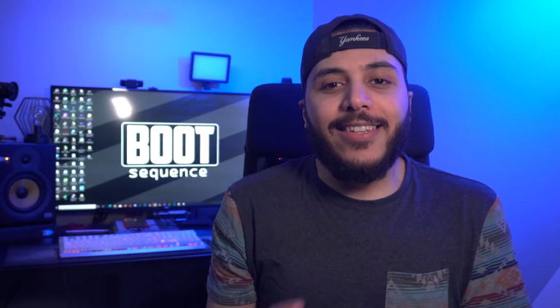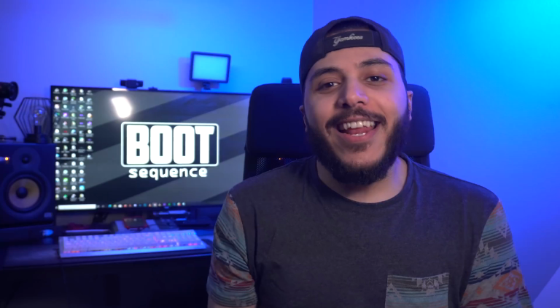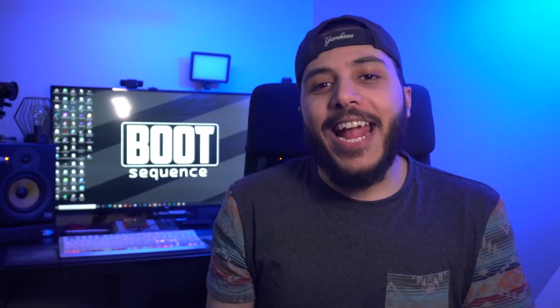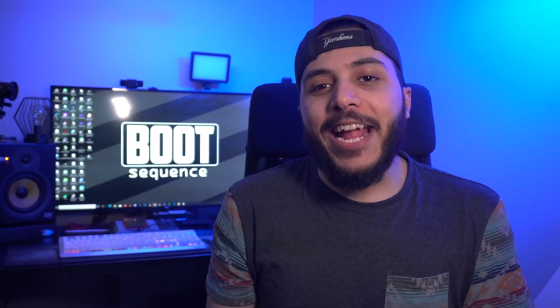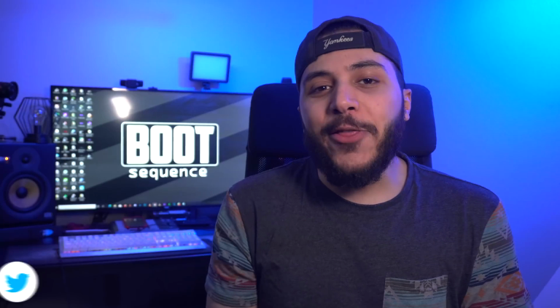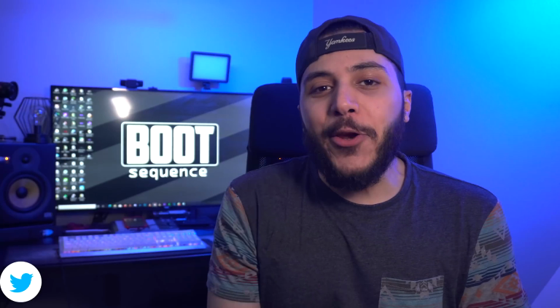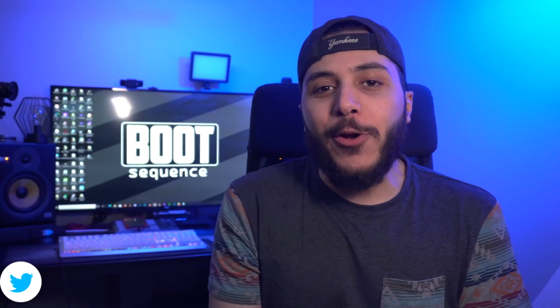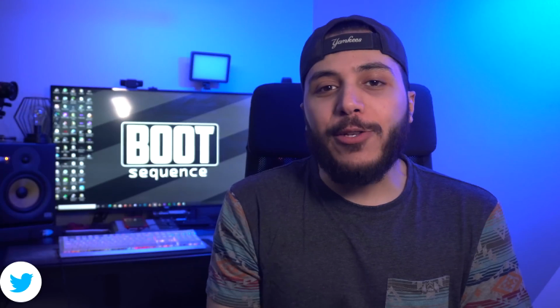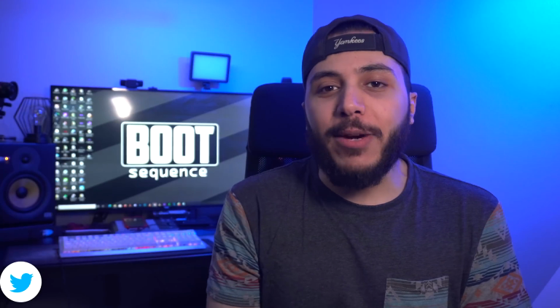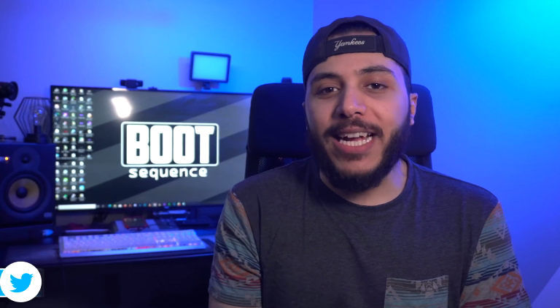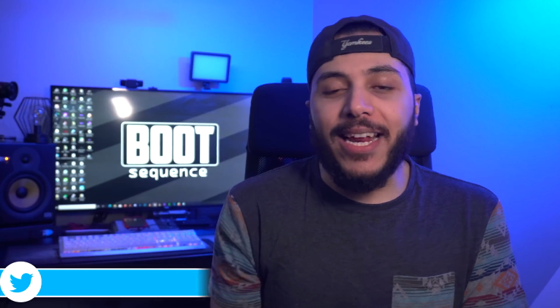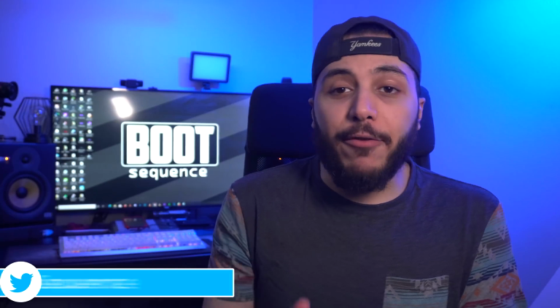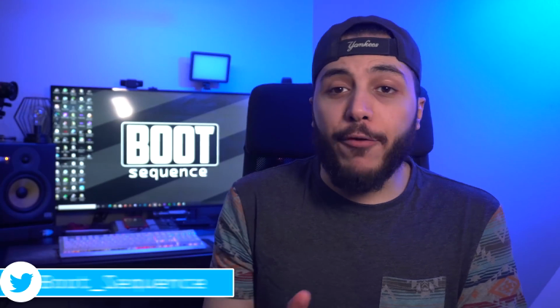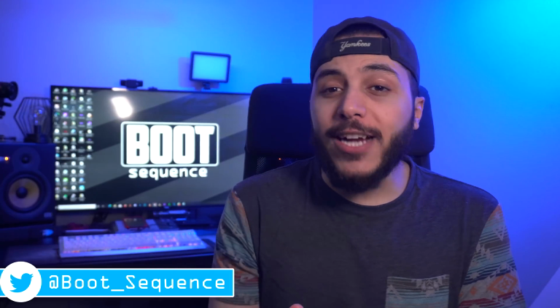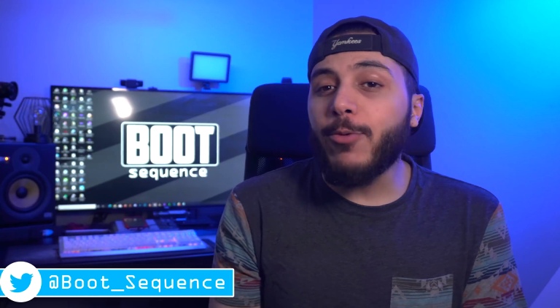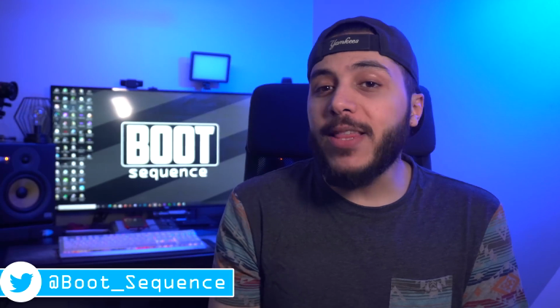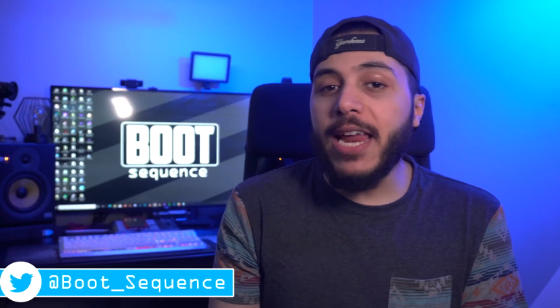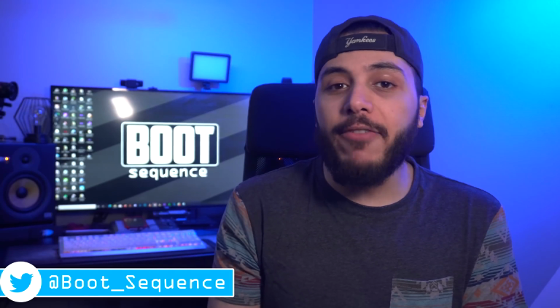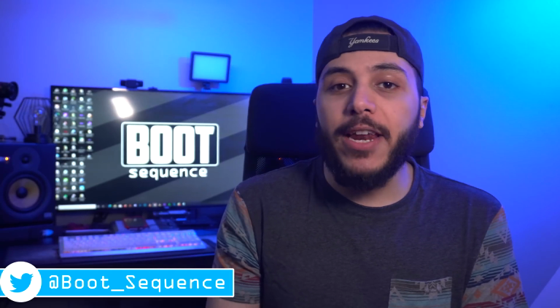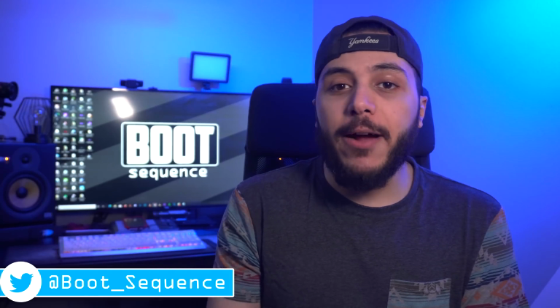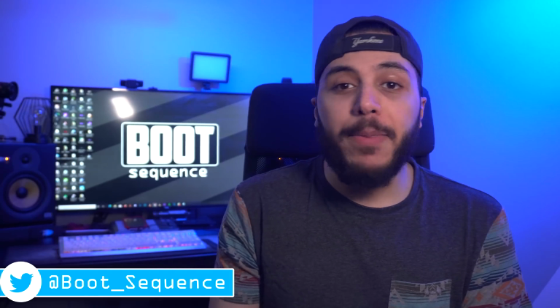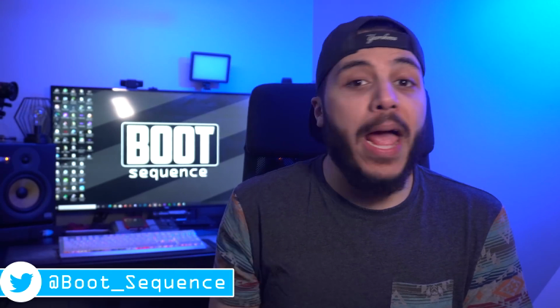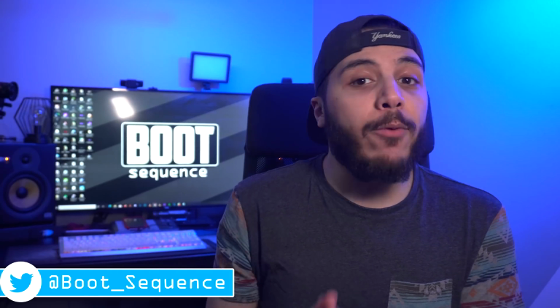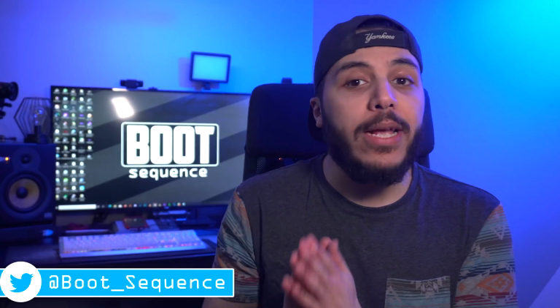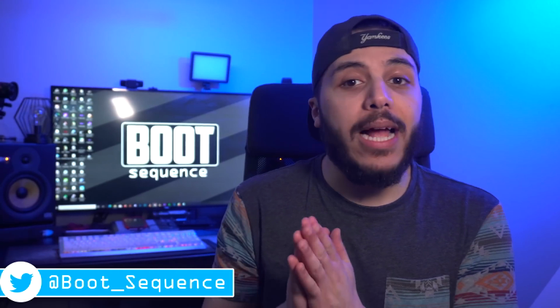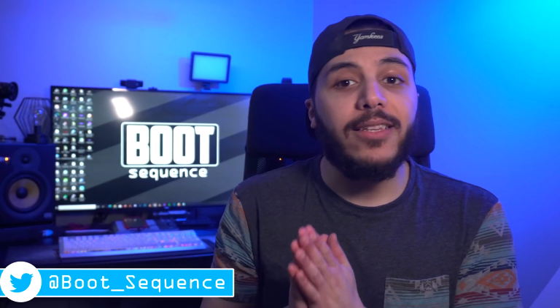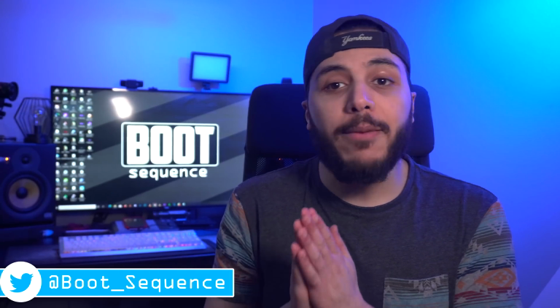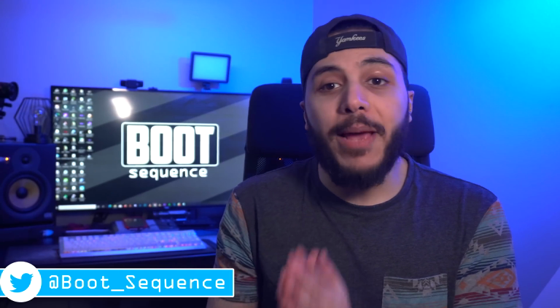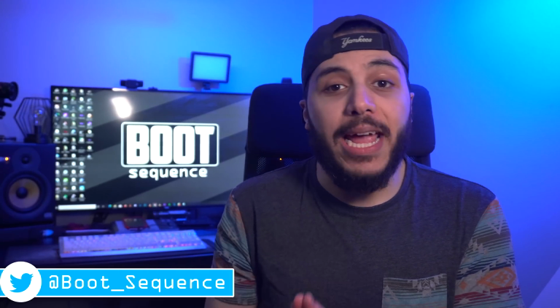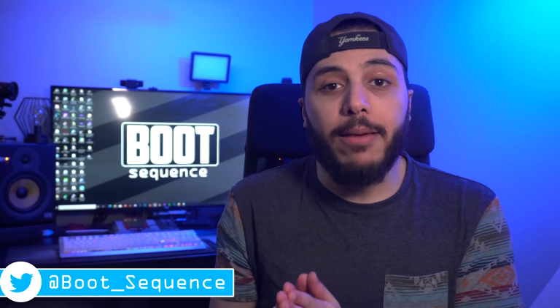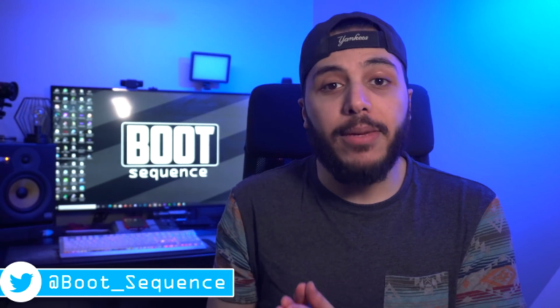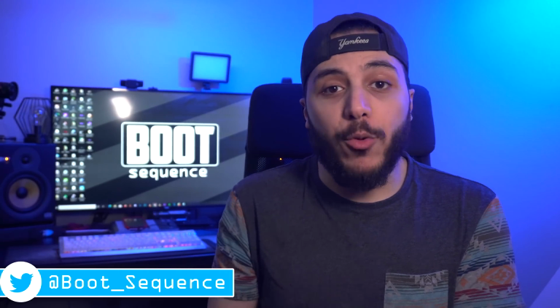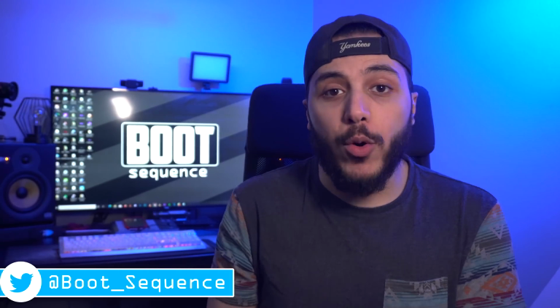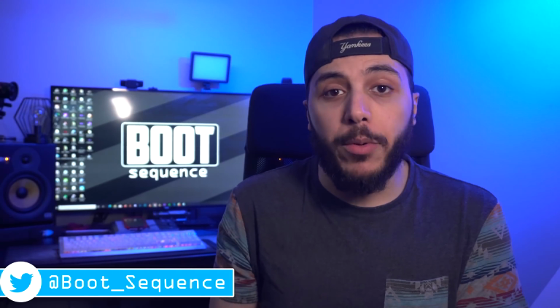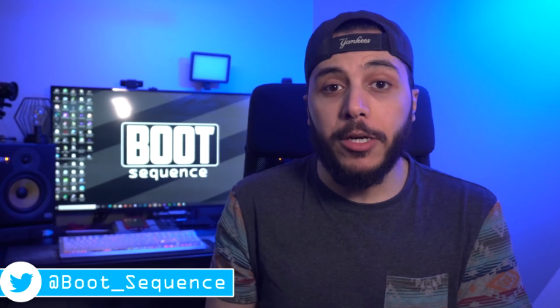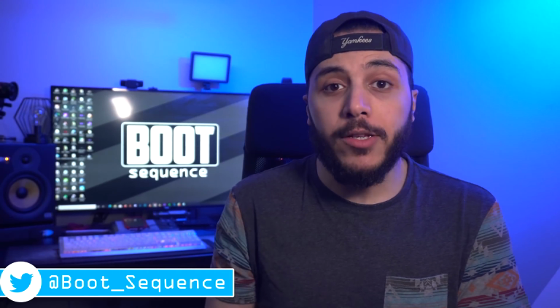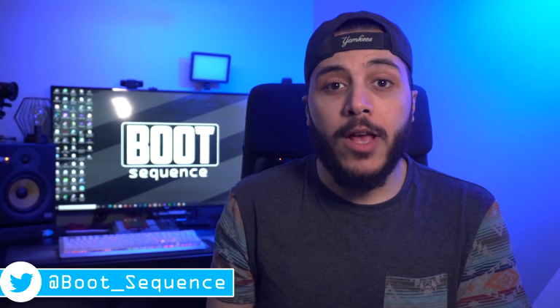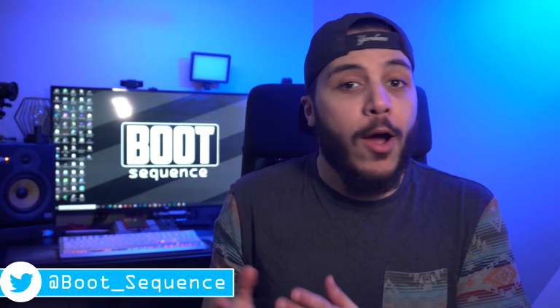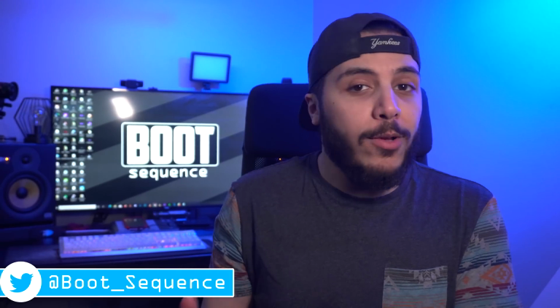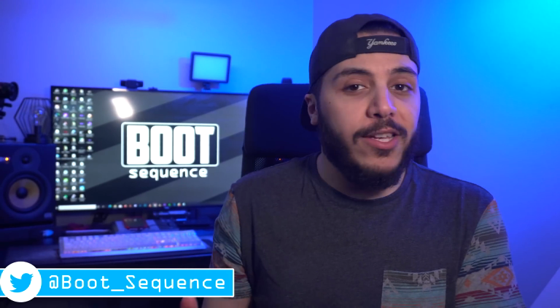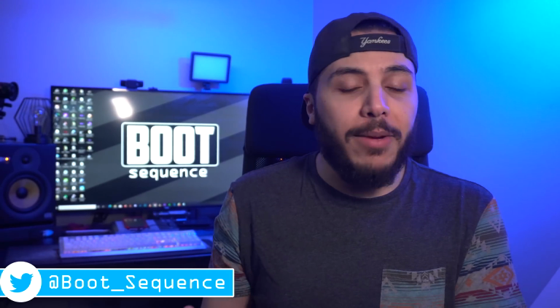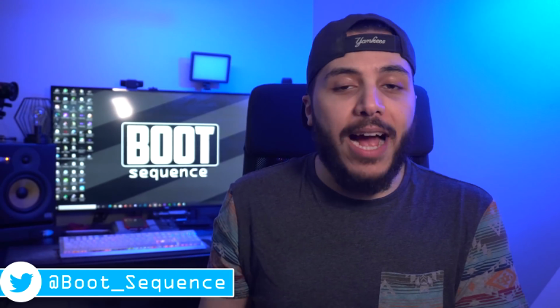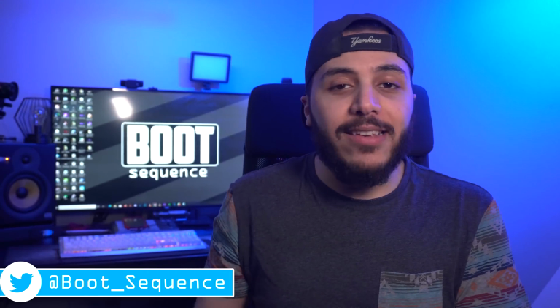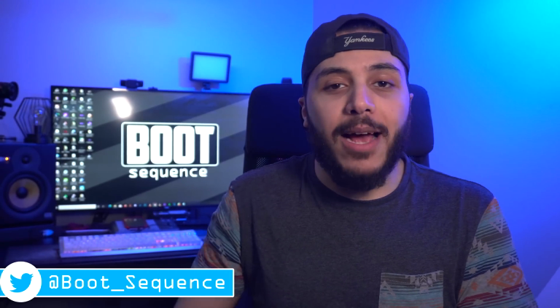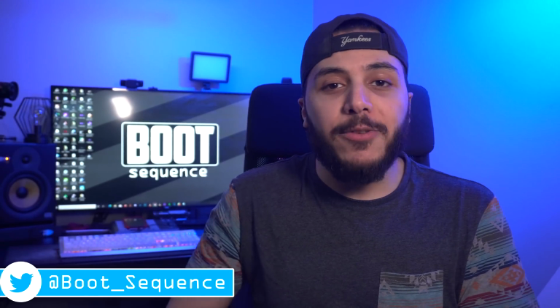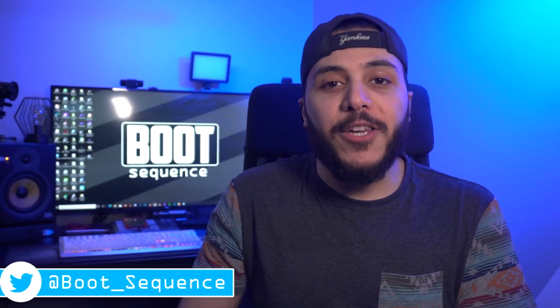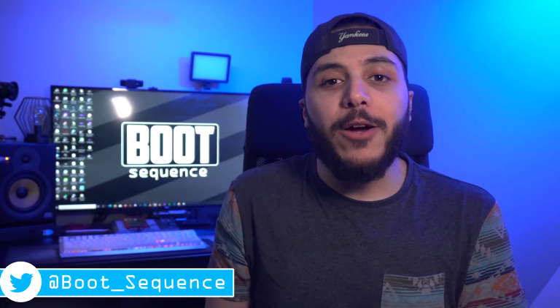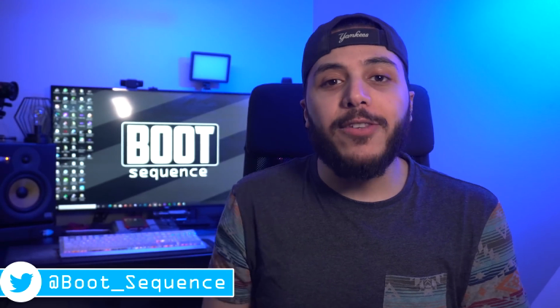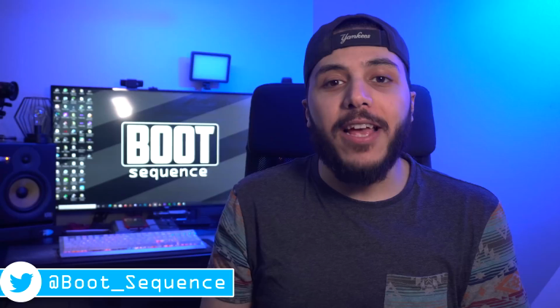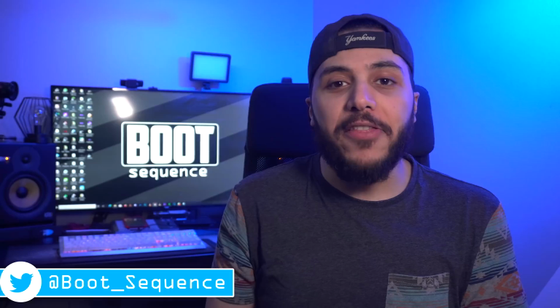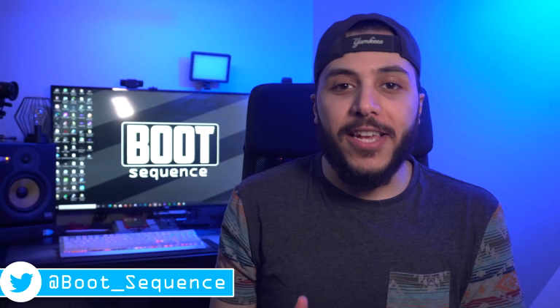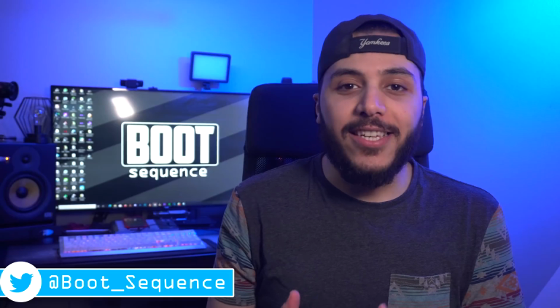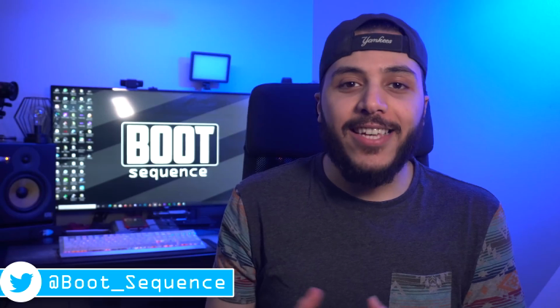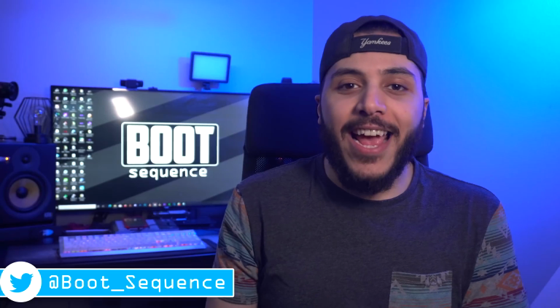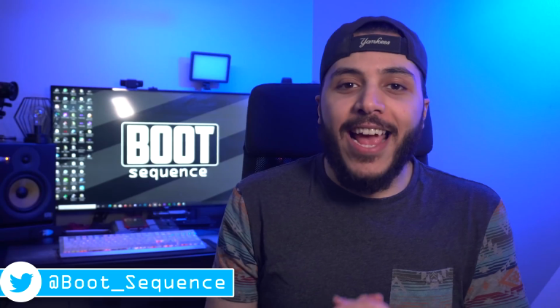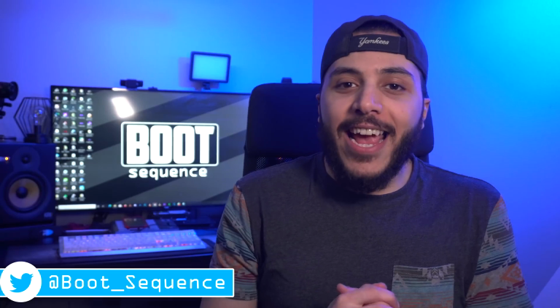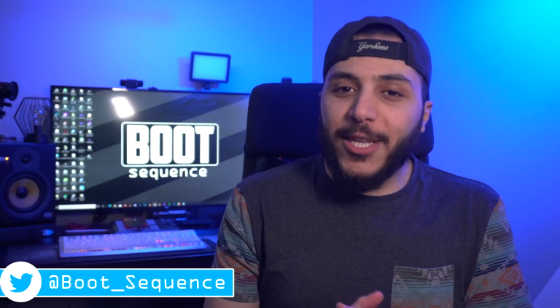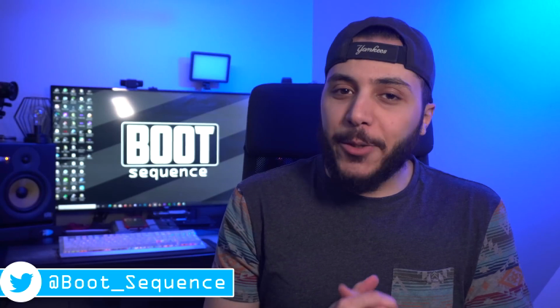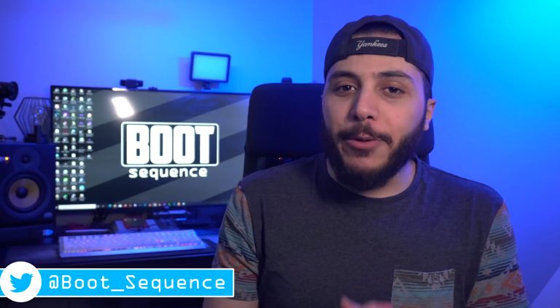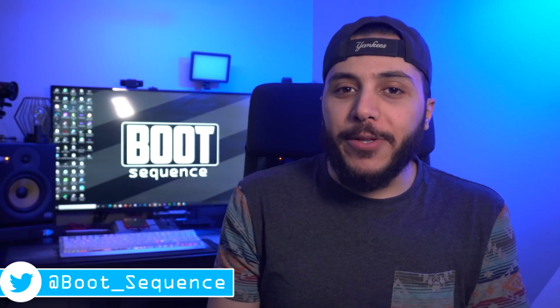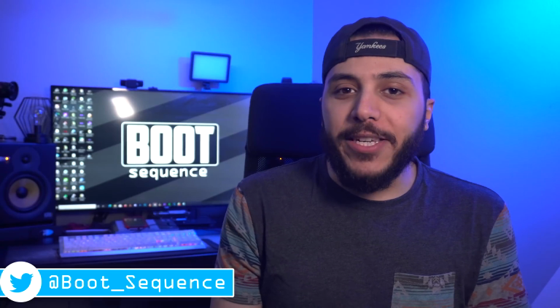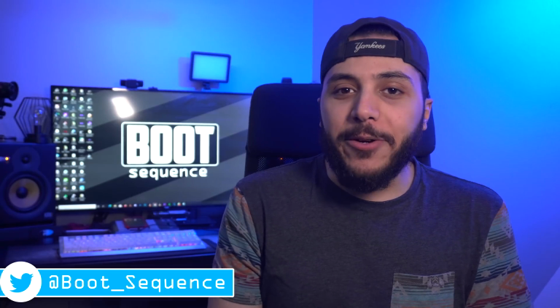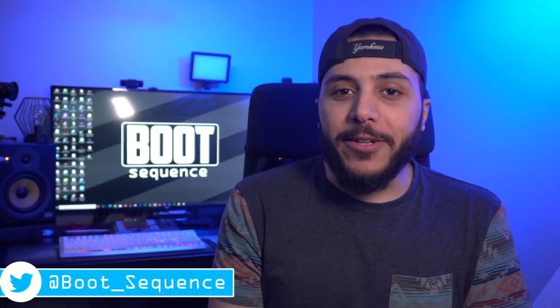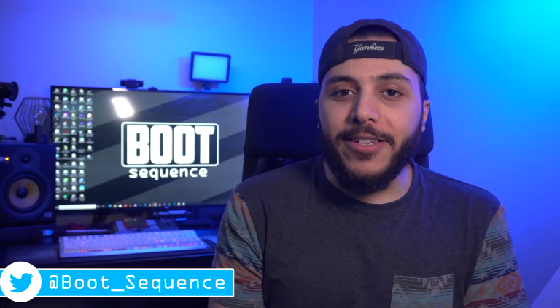Today in the news, we're getting fresh with NVIDIA and we got some AMD rumors. What's up guys, I'm Snows, and this is your boot sequence.